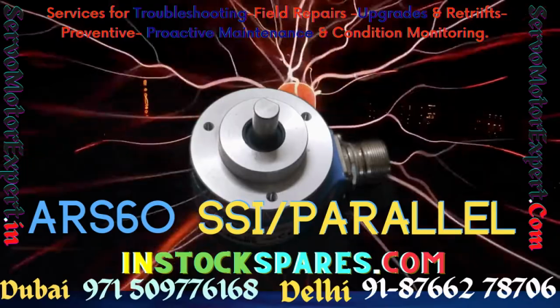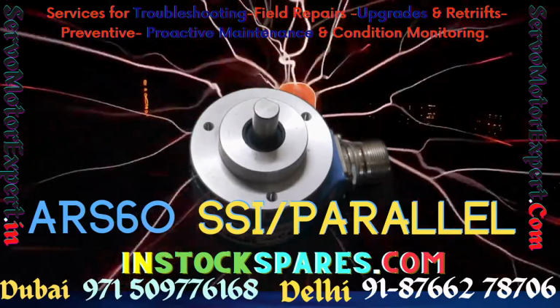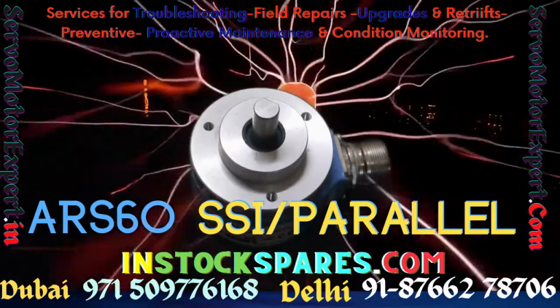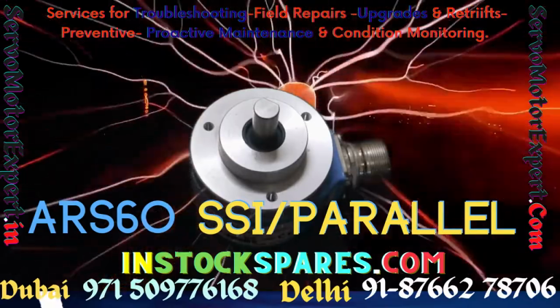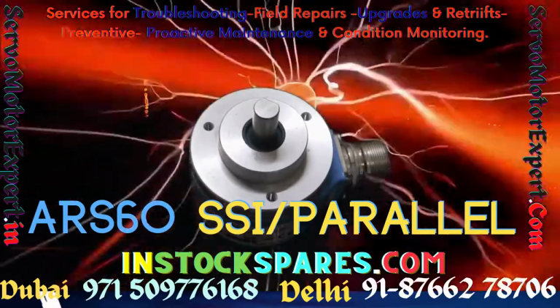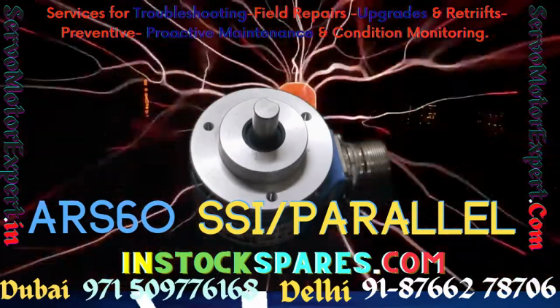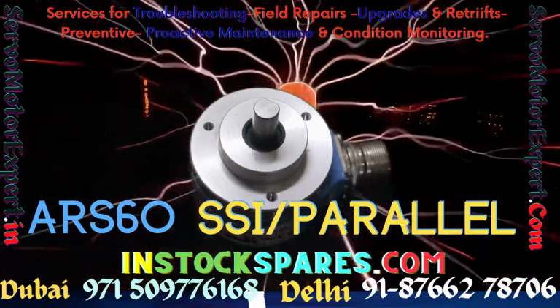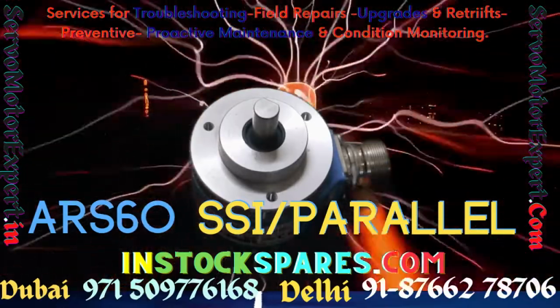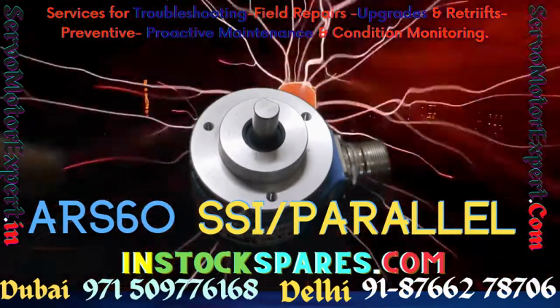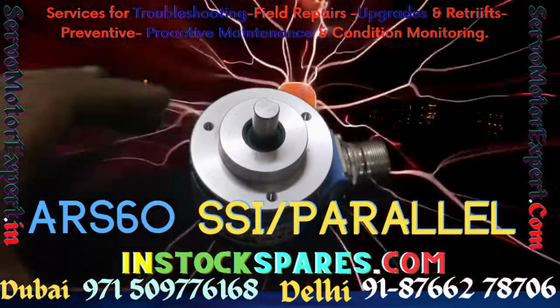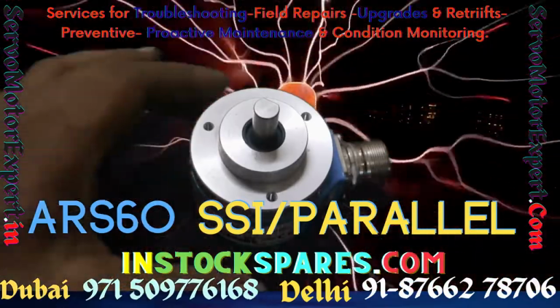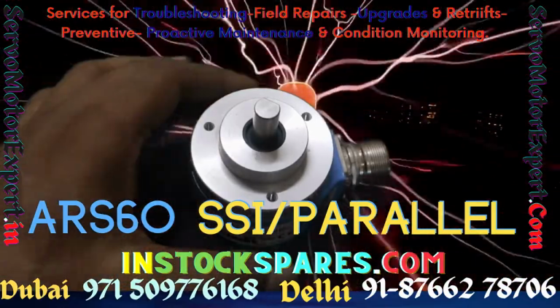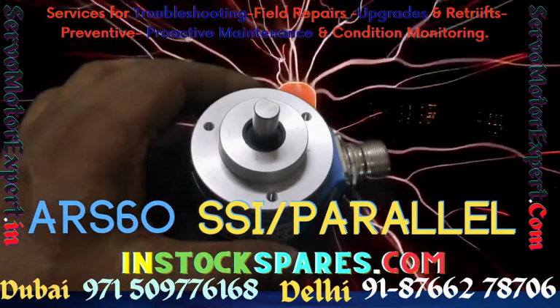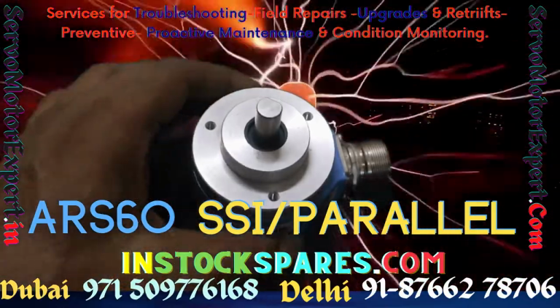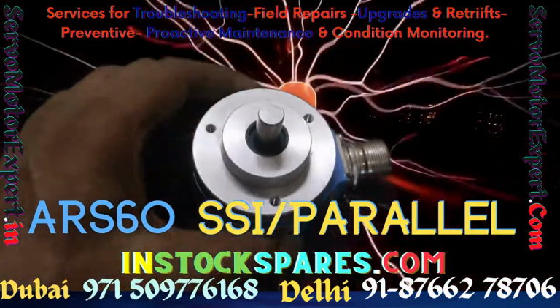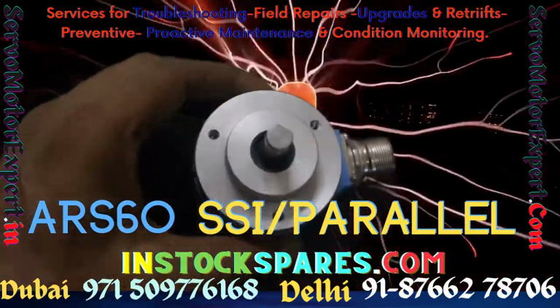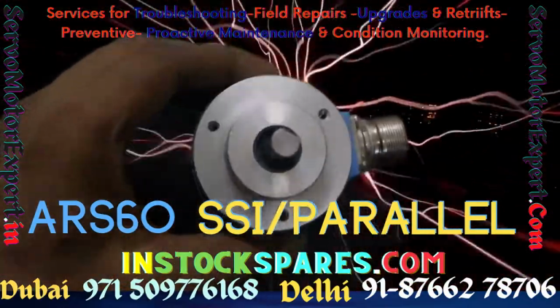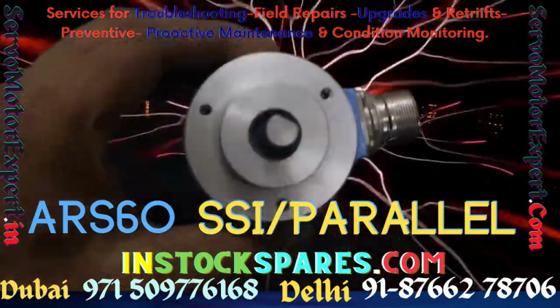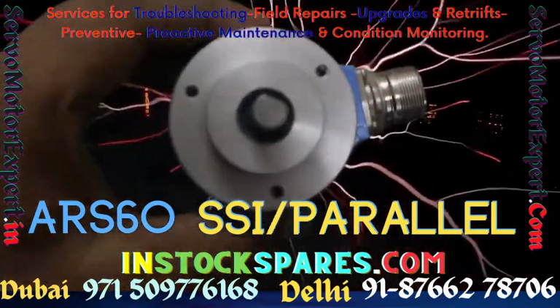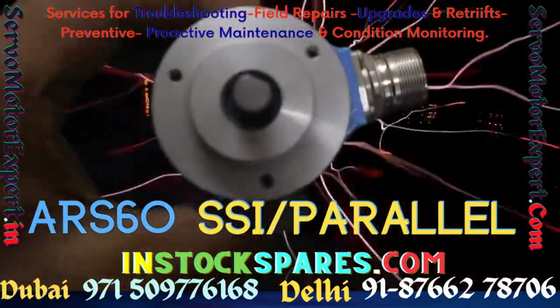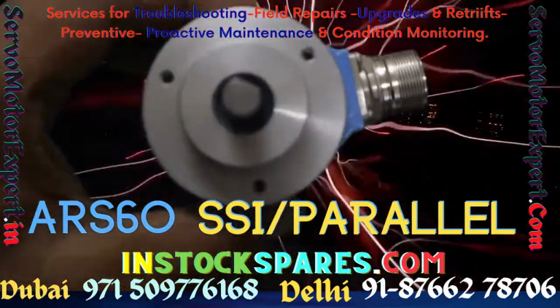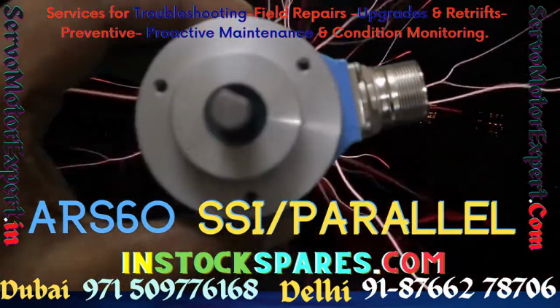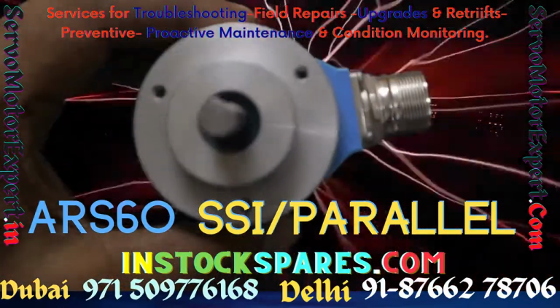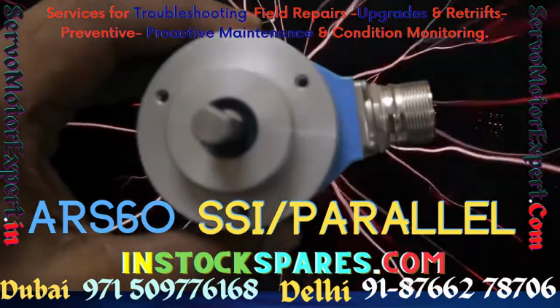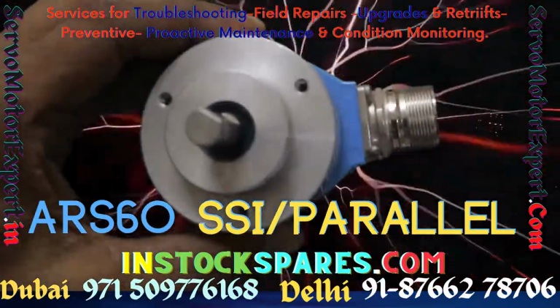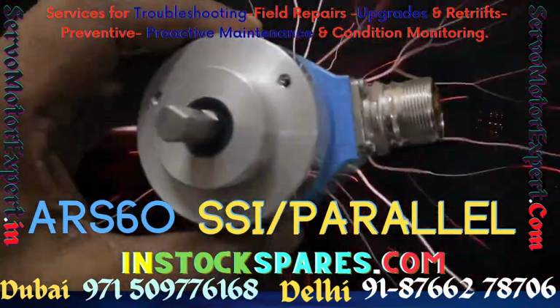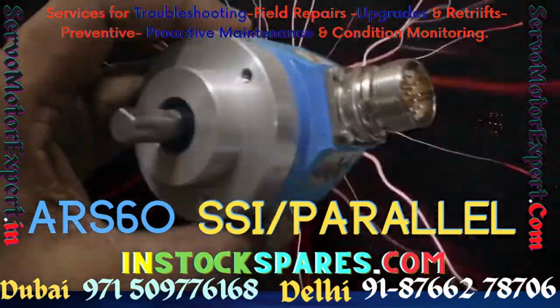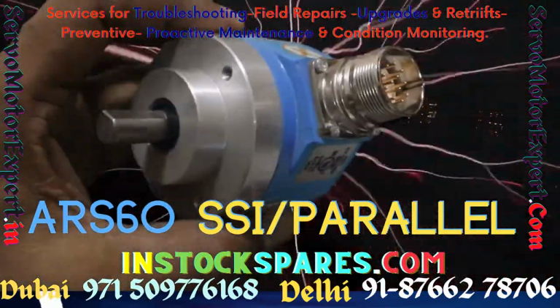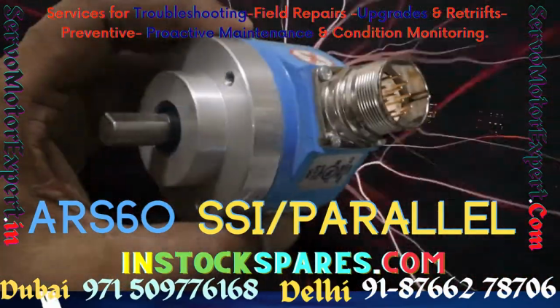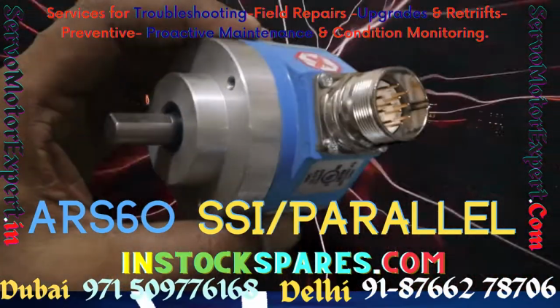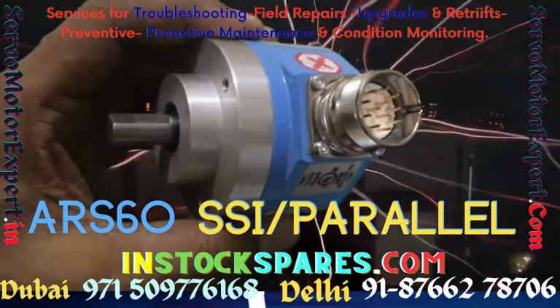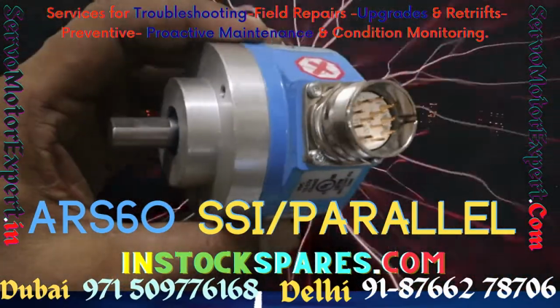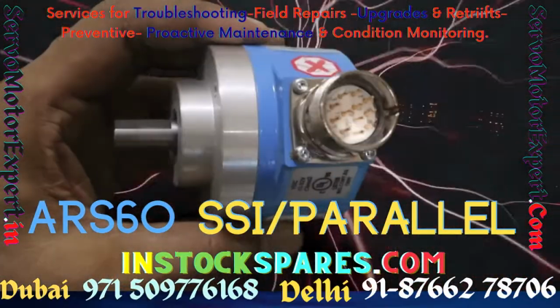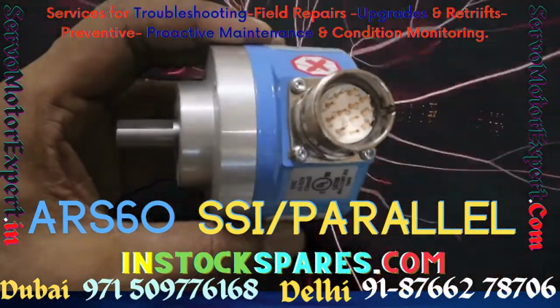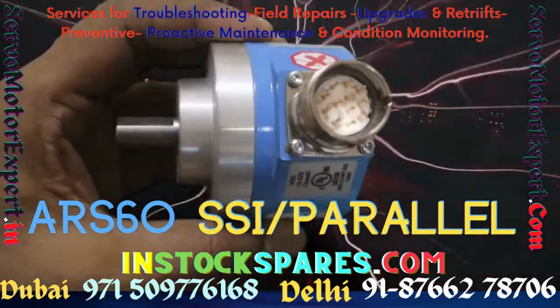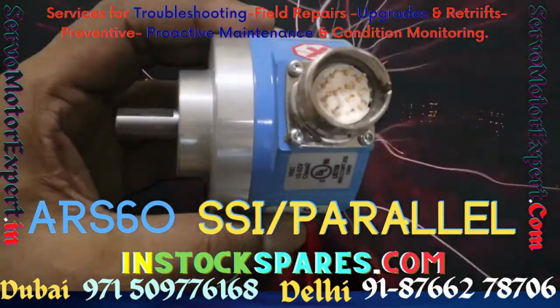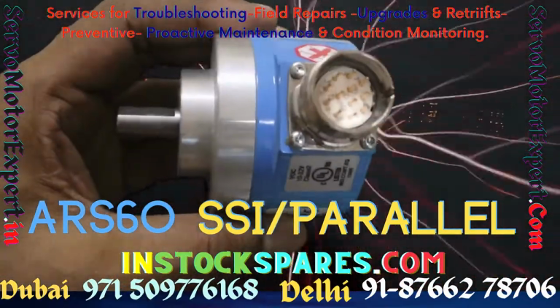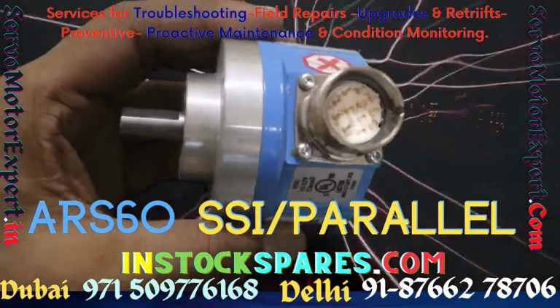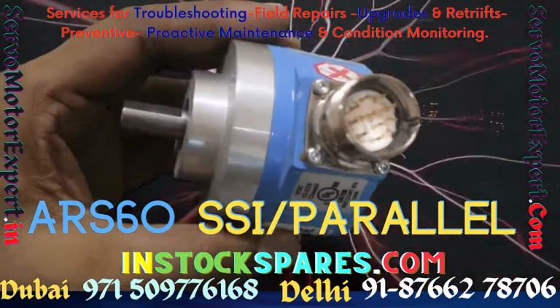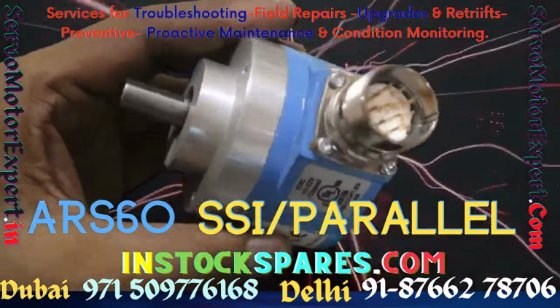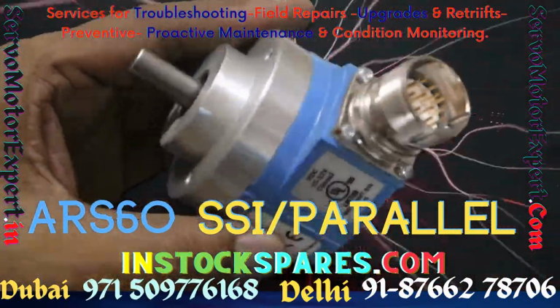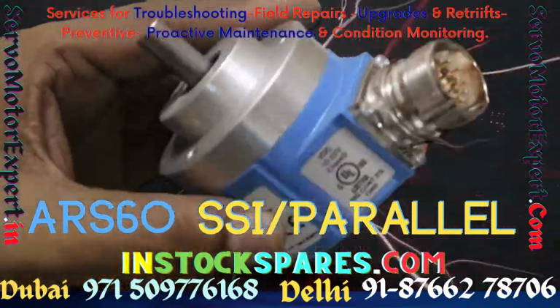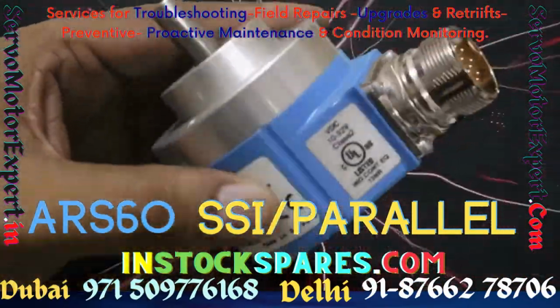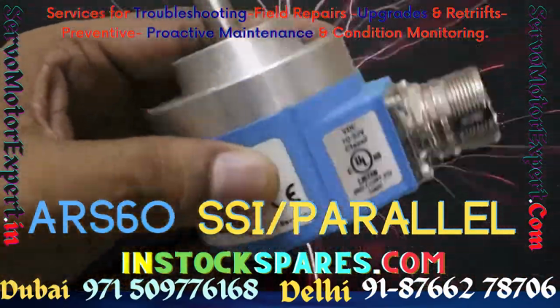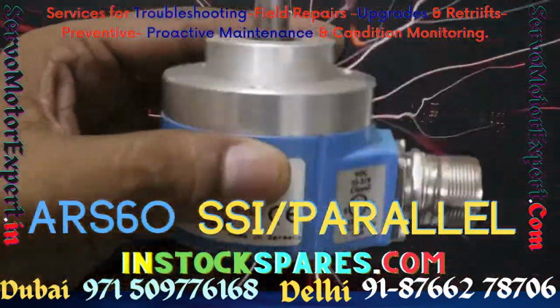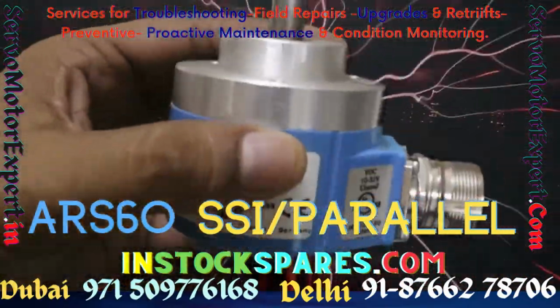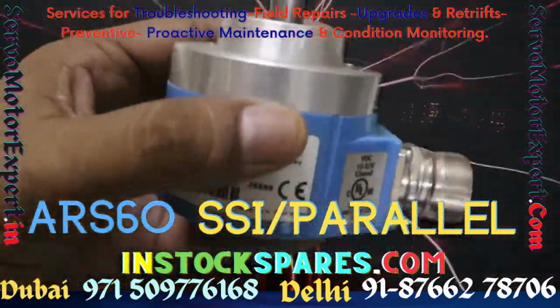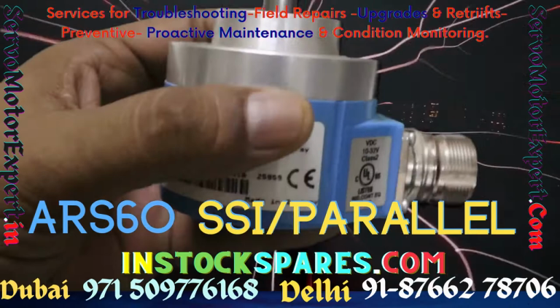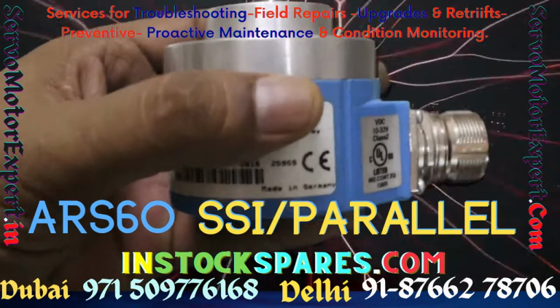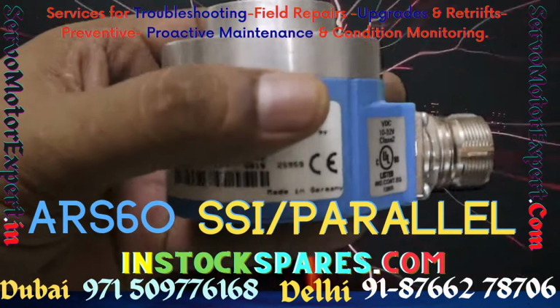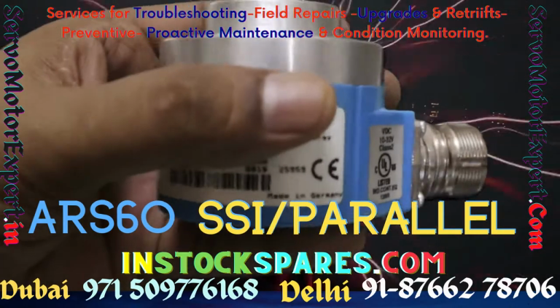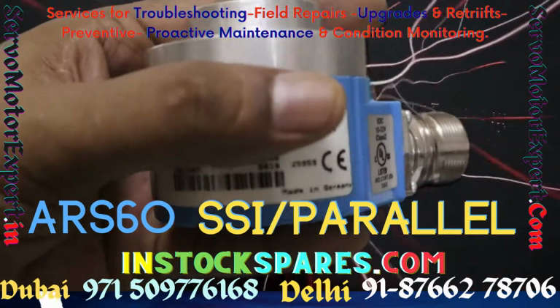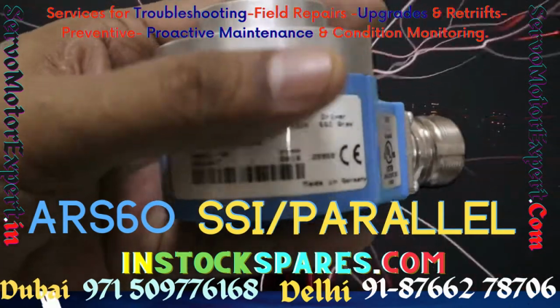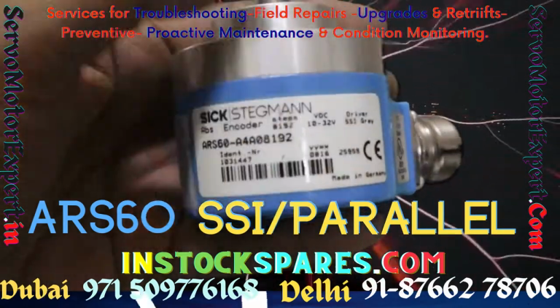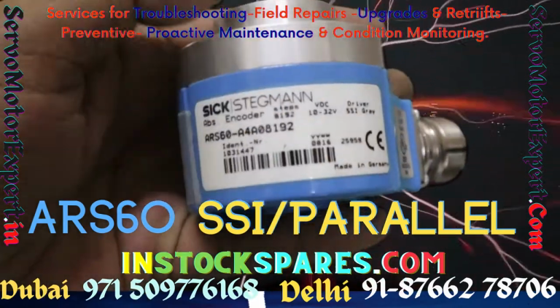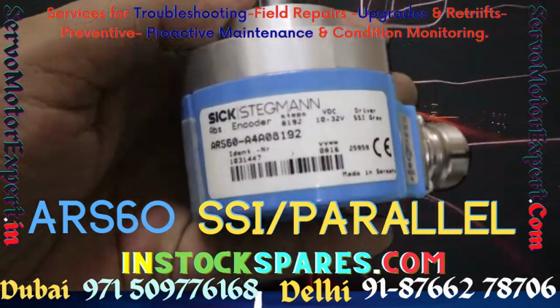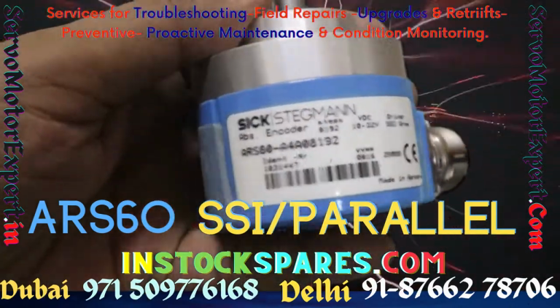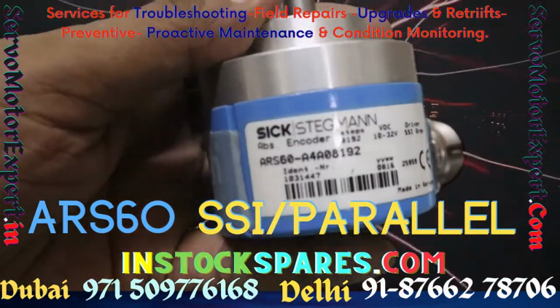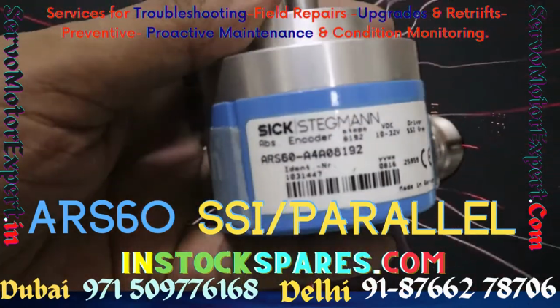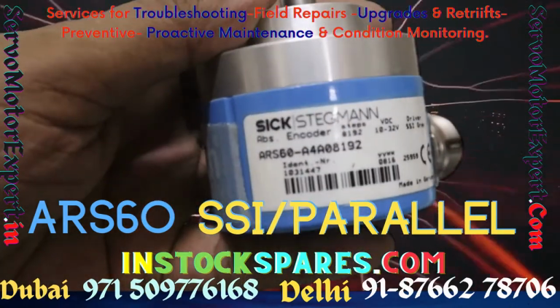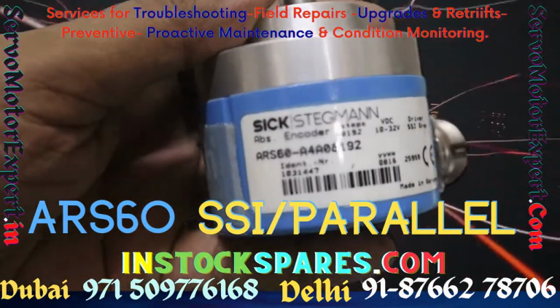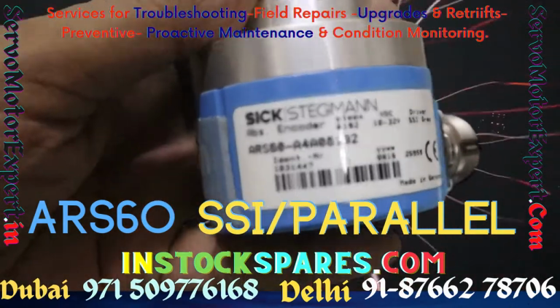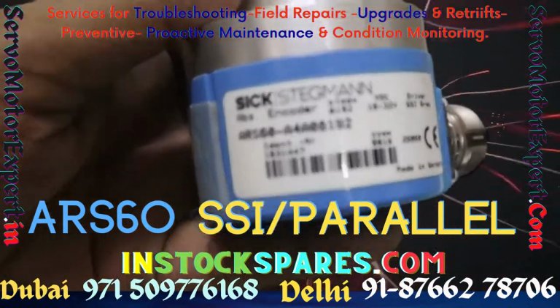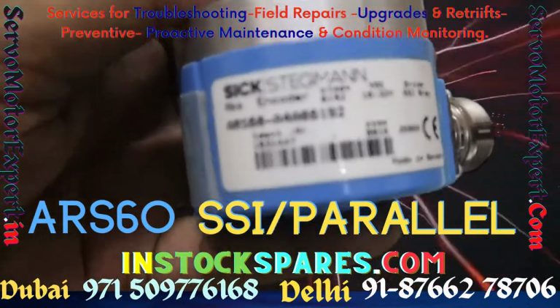If you are looking for SIK 1031447 ARS60 encoder, contact our Delhi or Dubai office. We have it in stock.